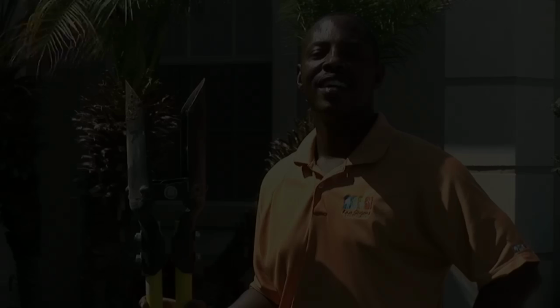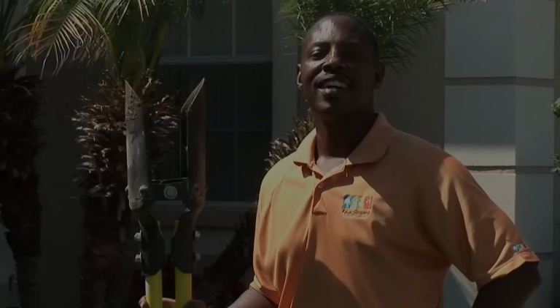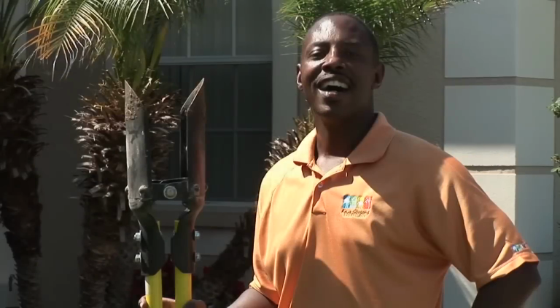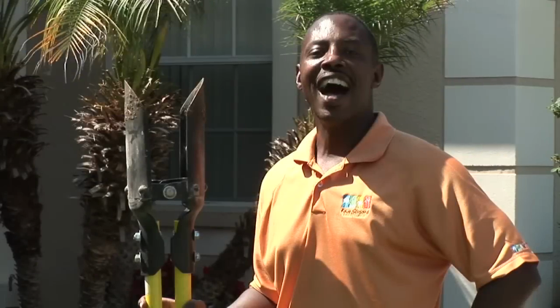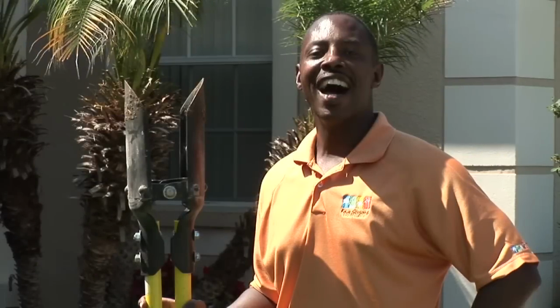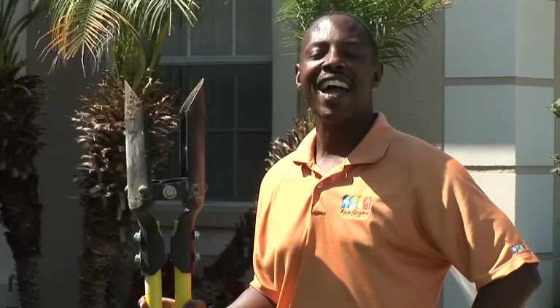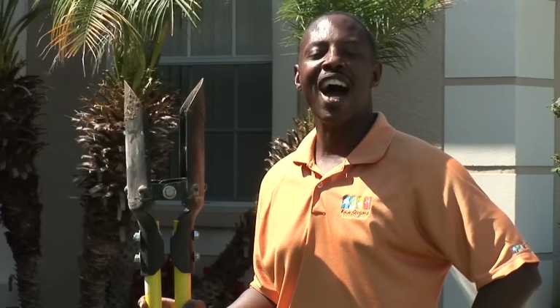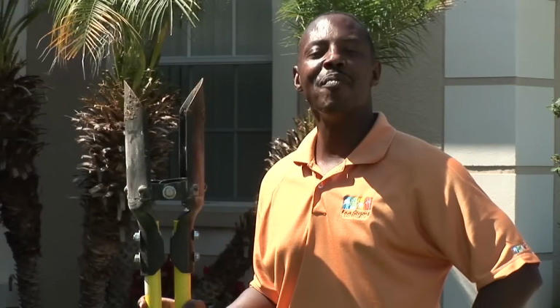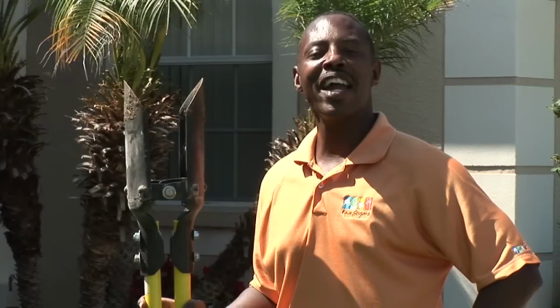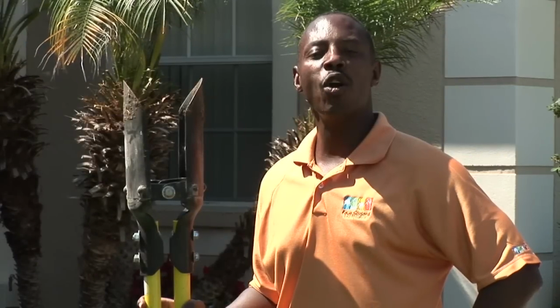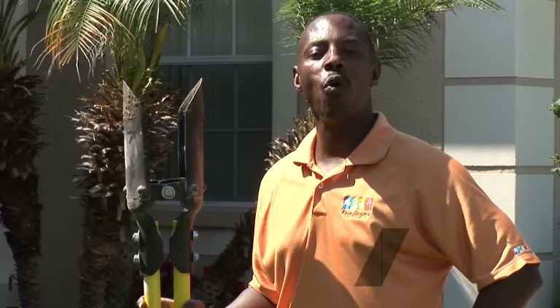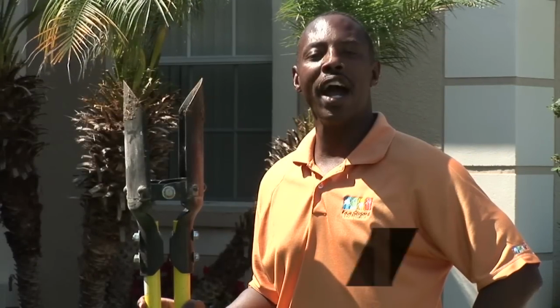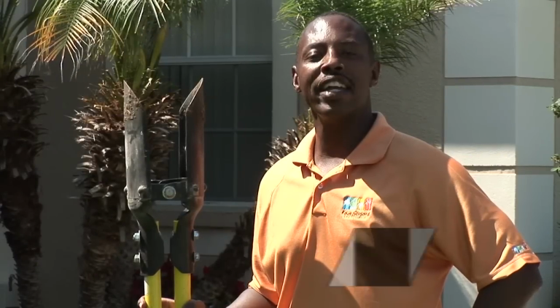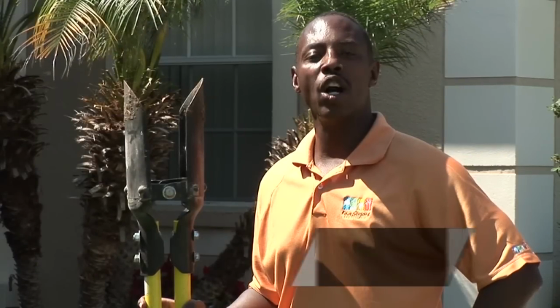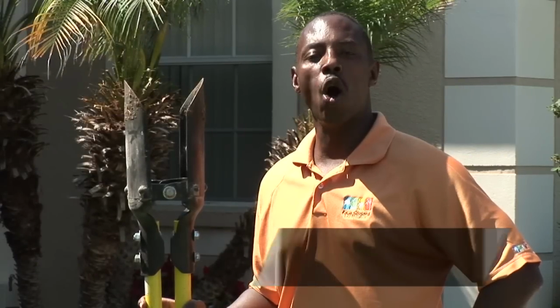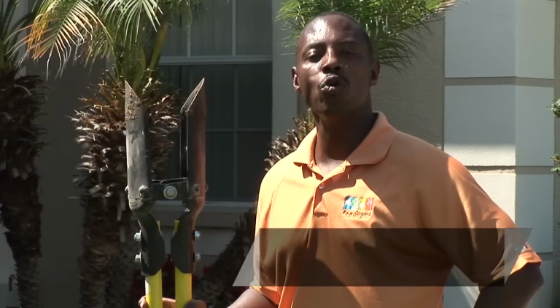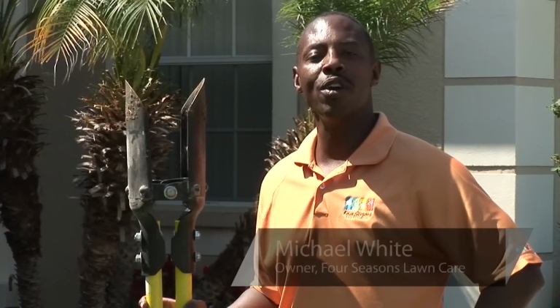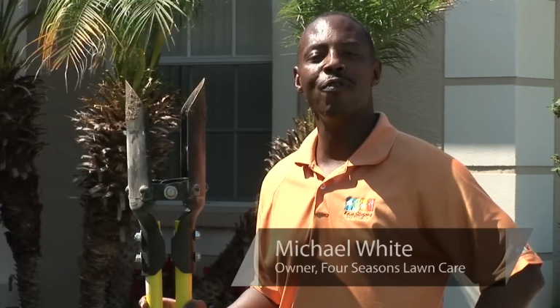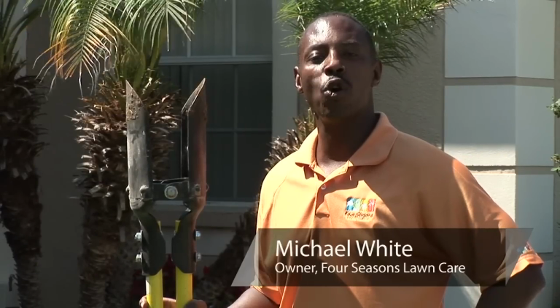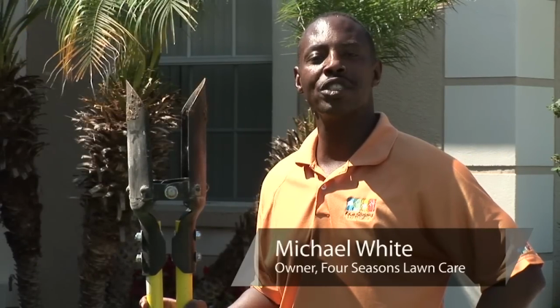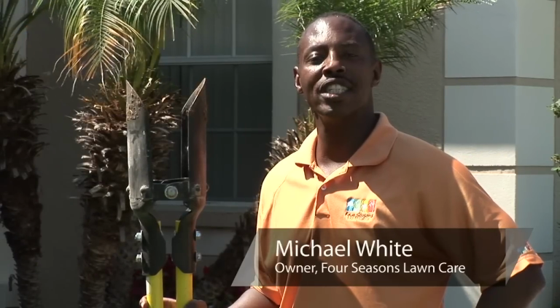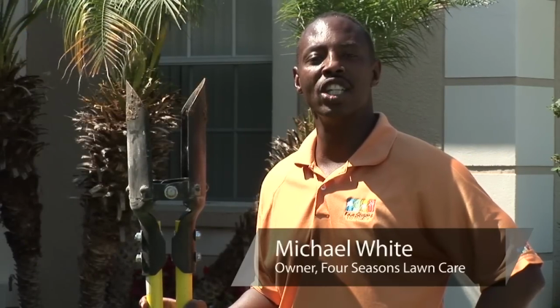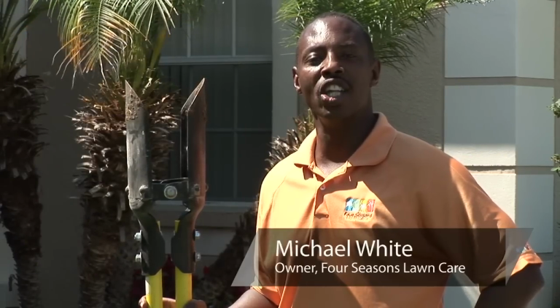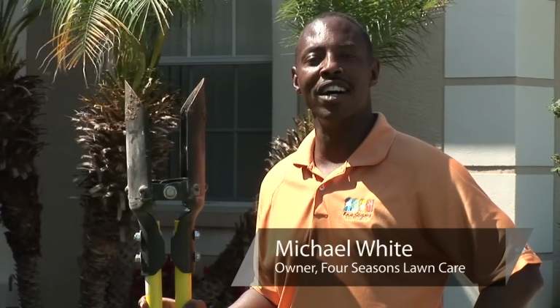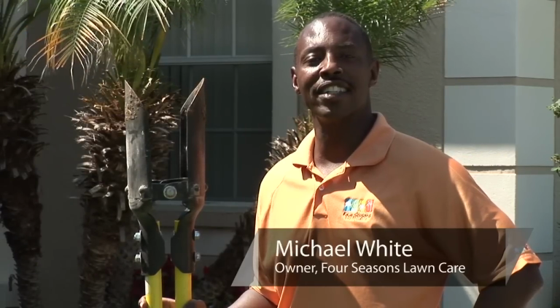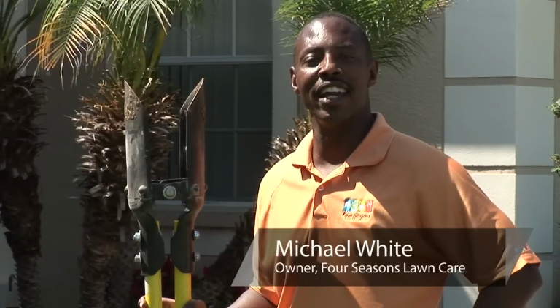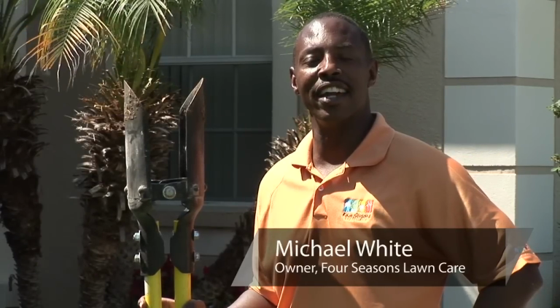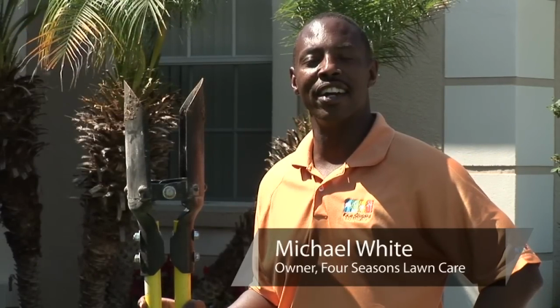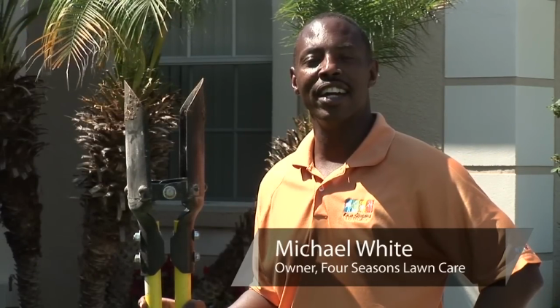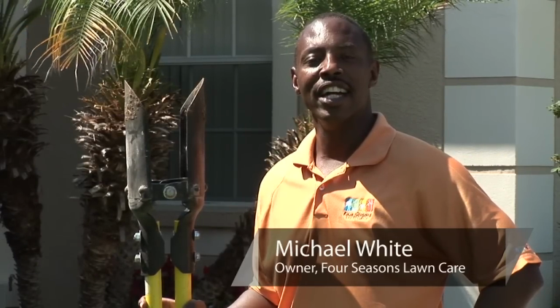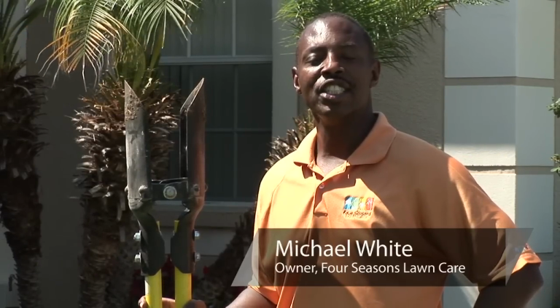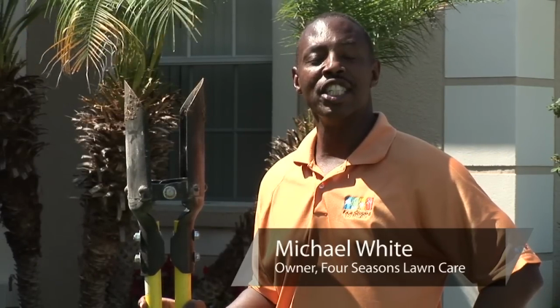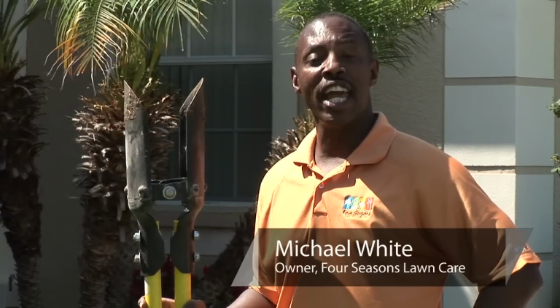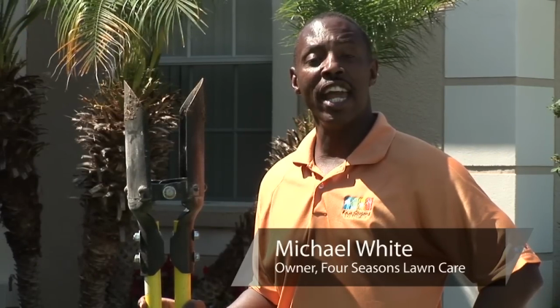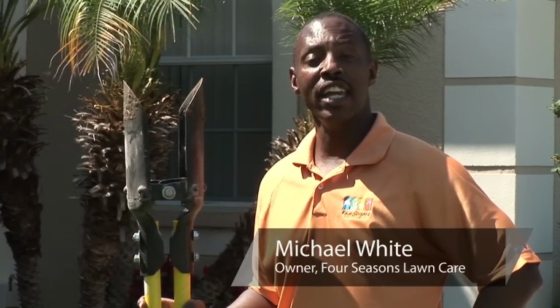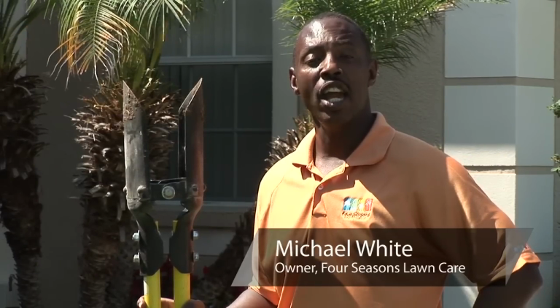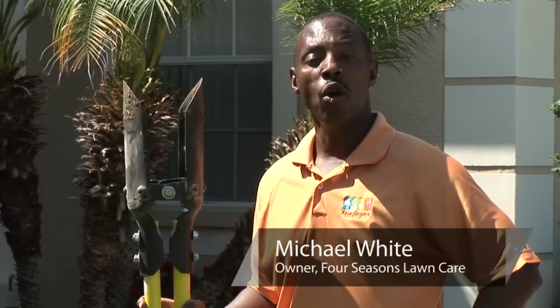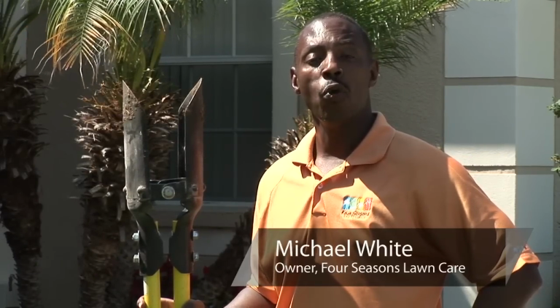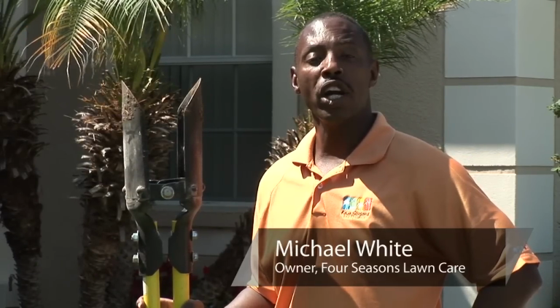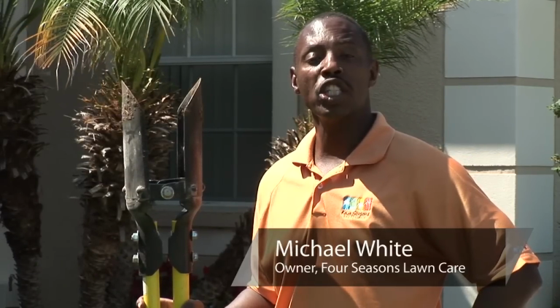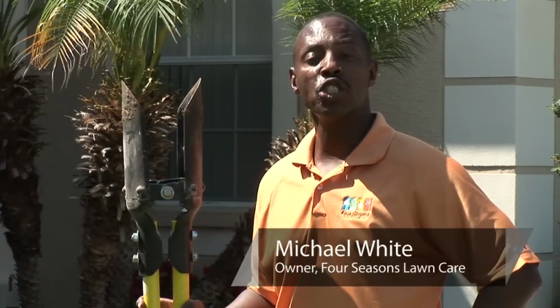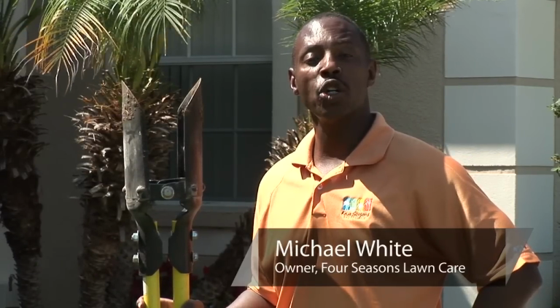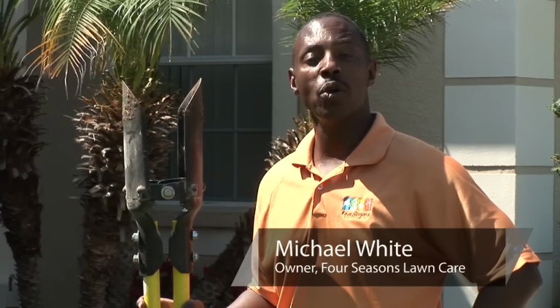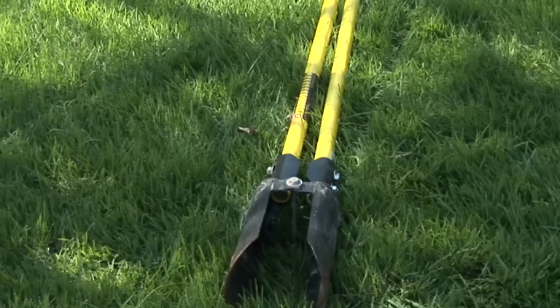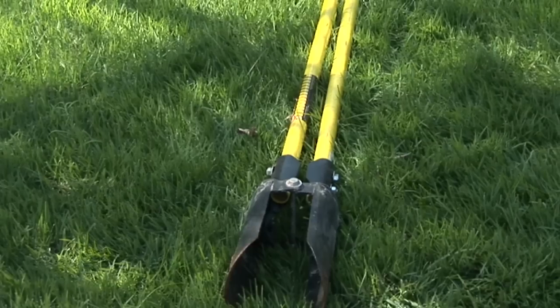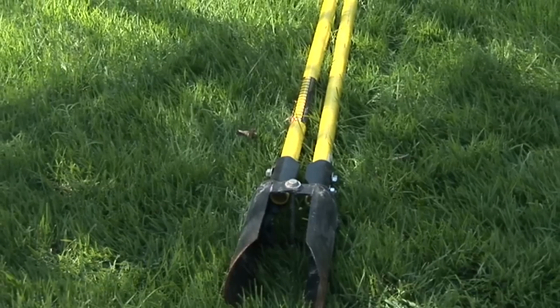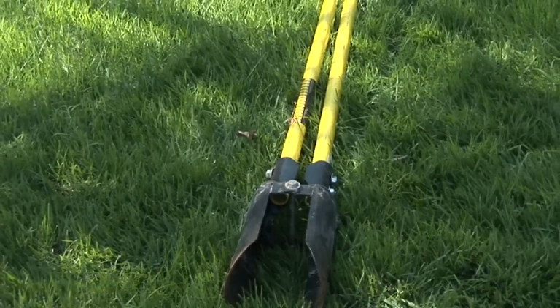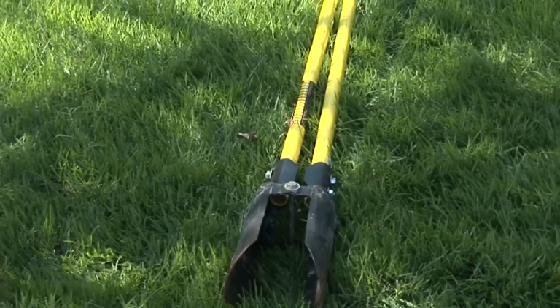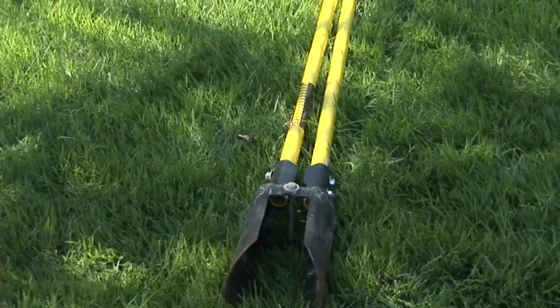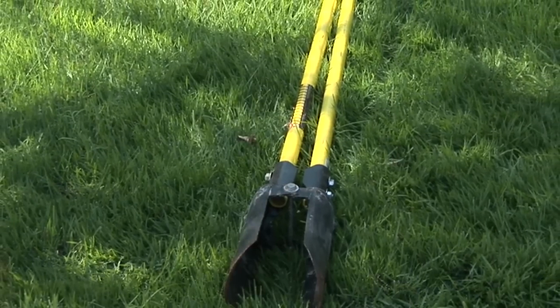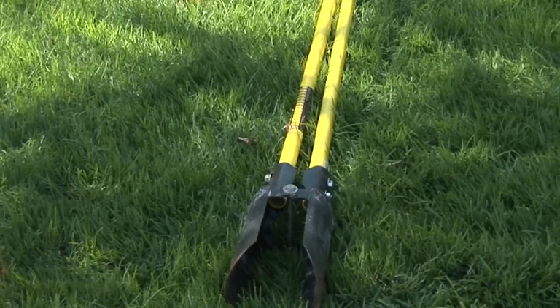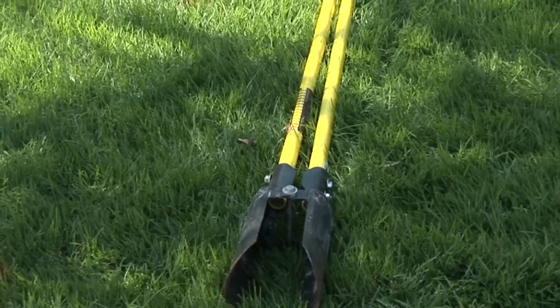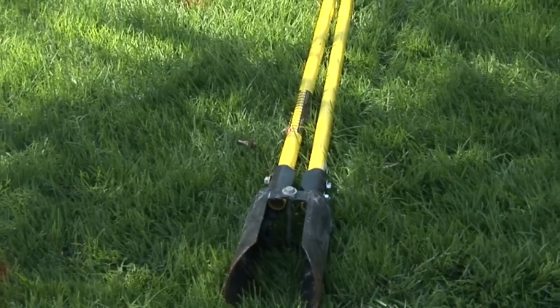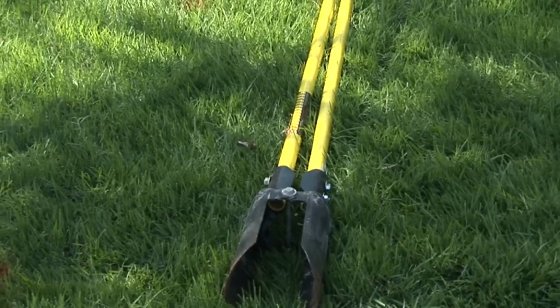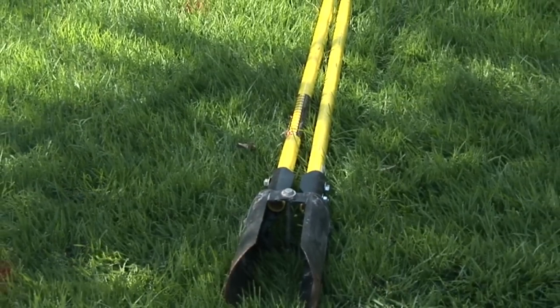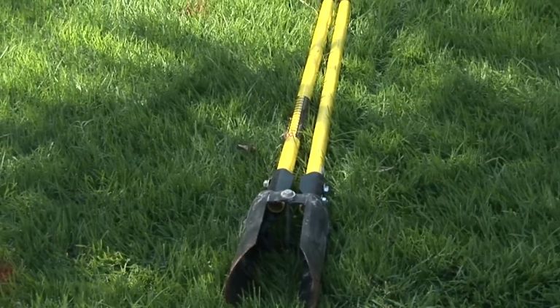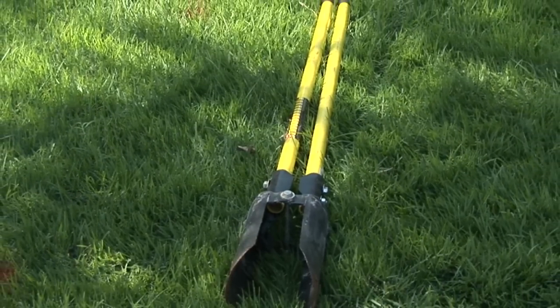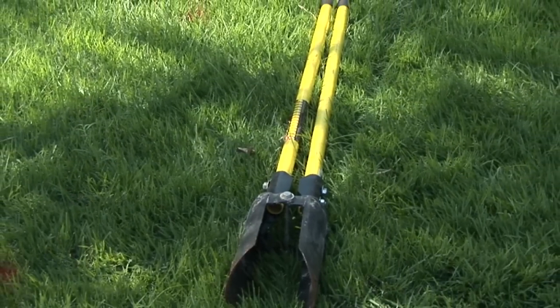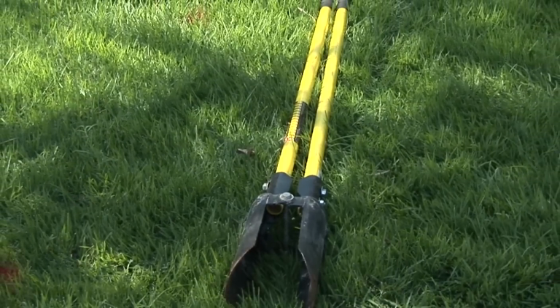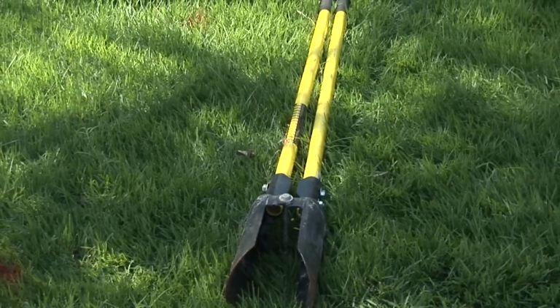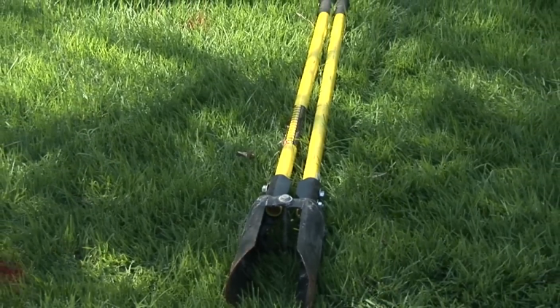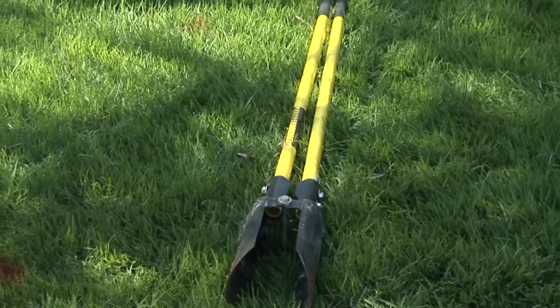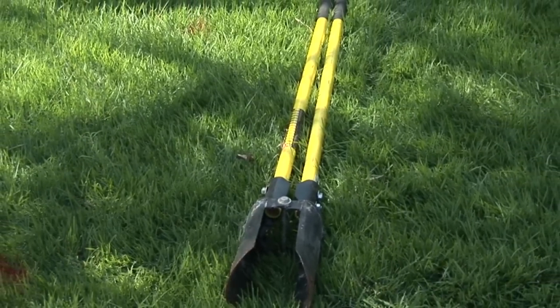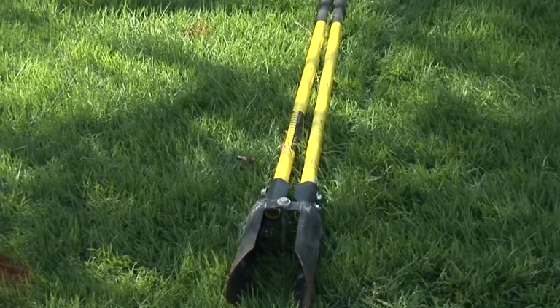Hi, I'm Michael White, owner of Four Seasons Lawn Care. Today, we're going to show you how to use a post hole digger.